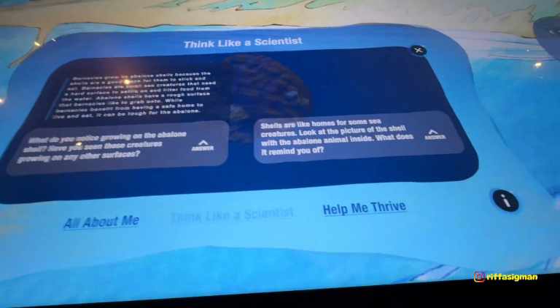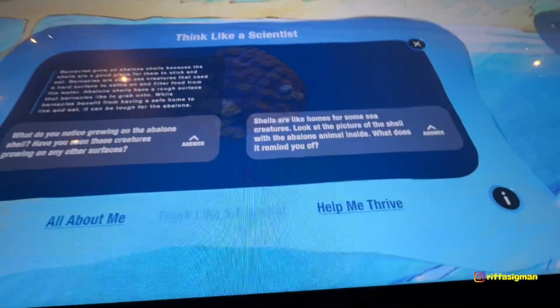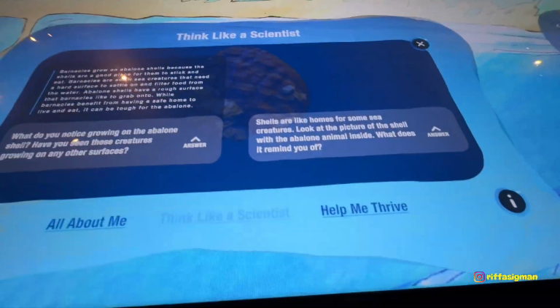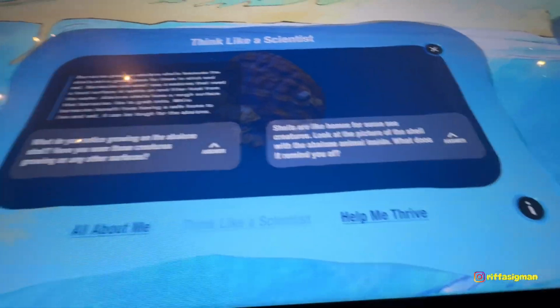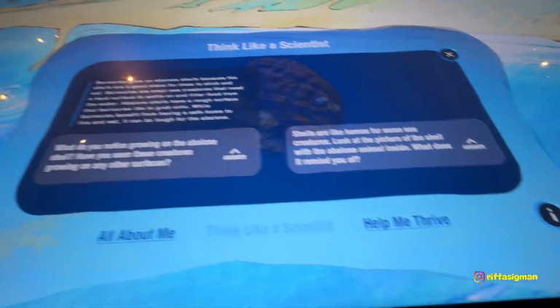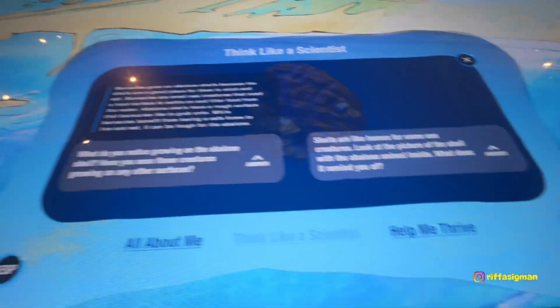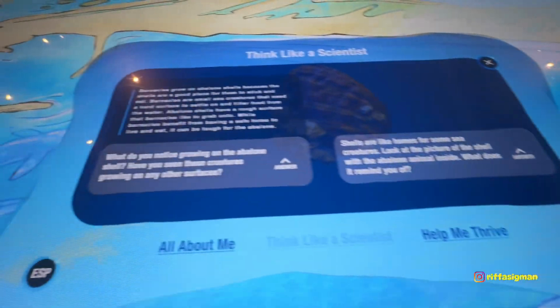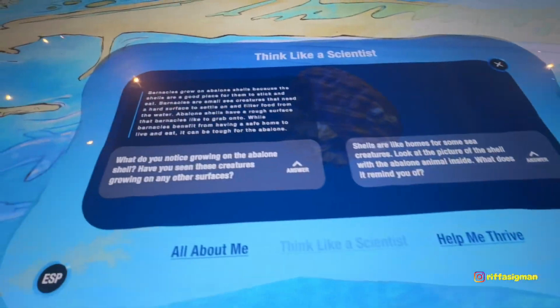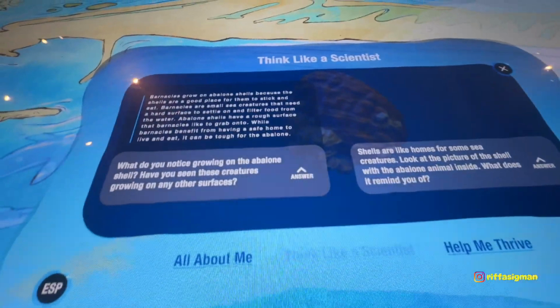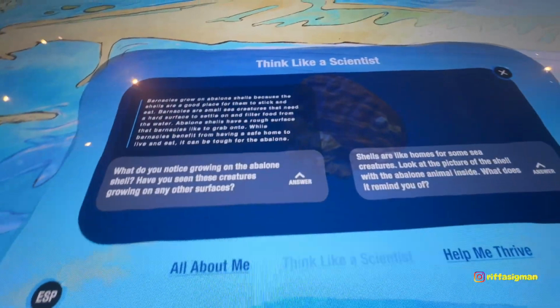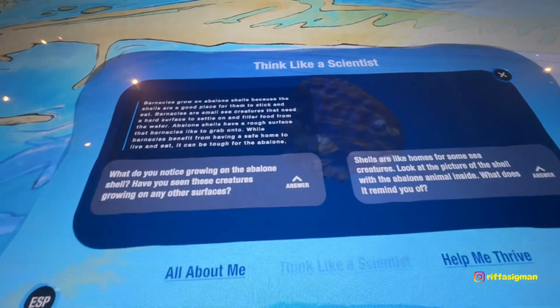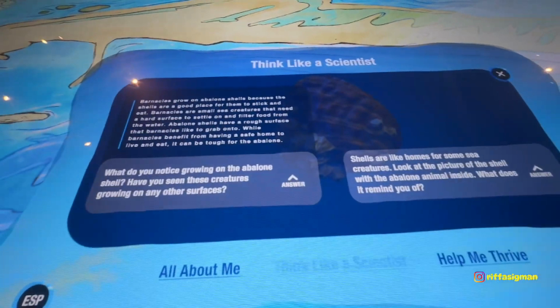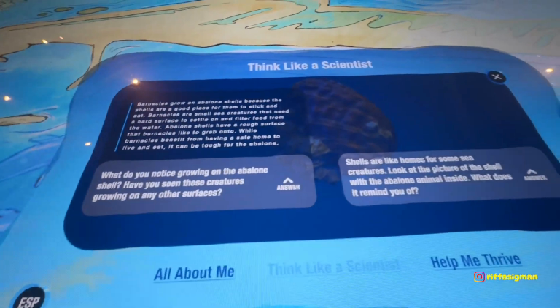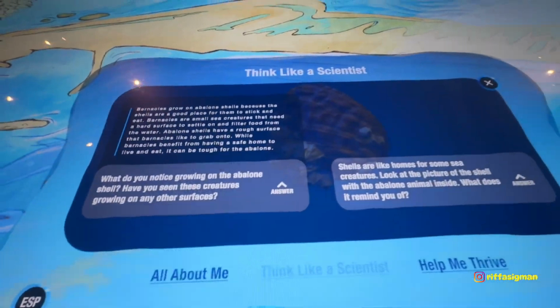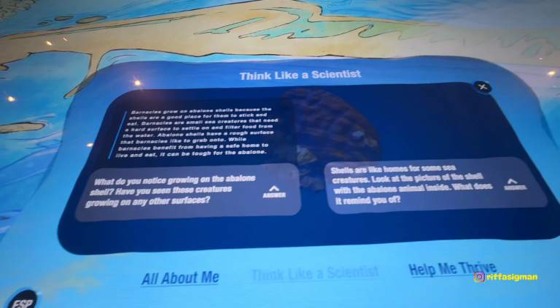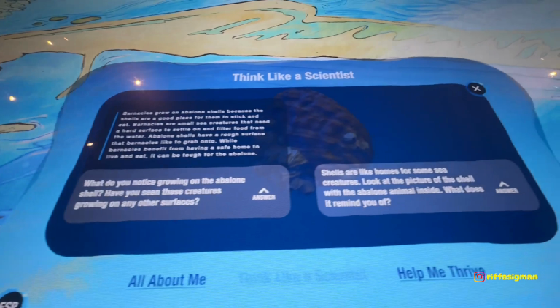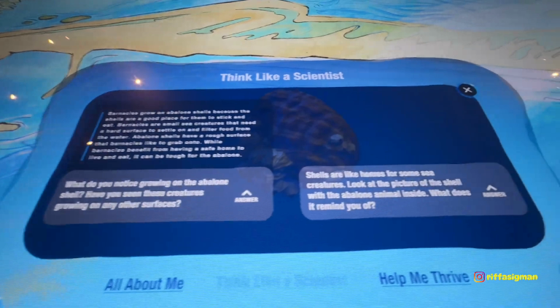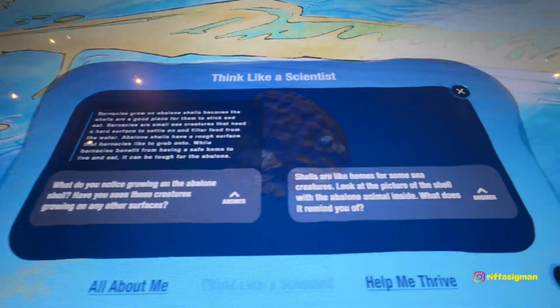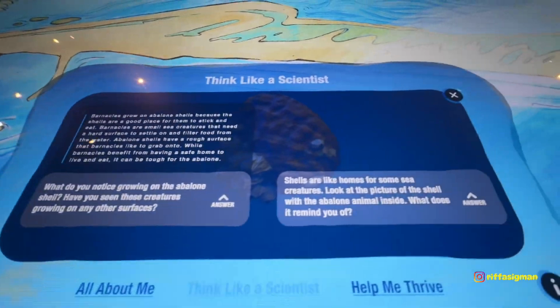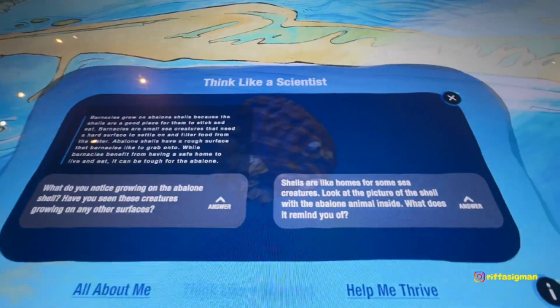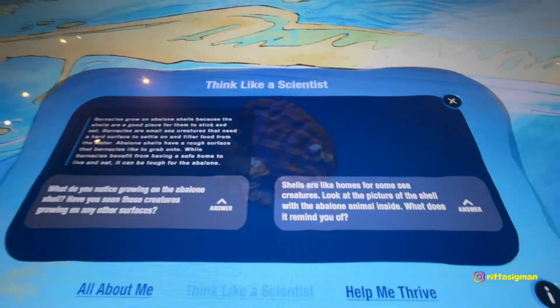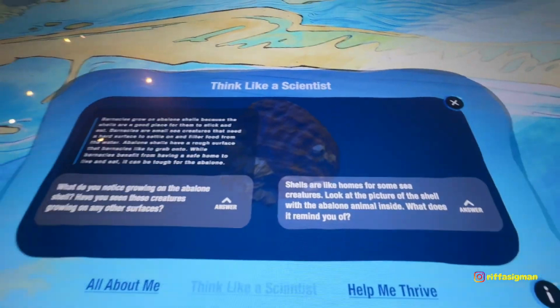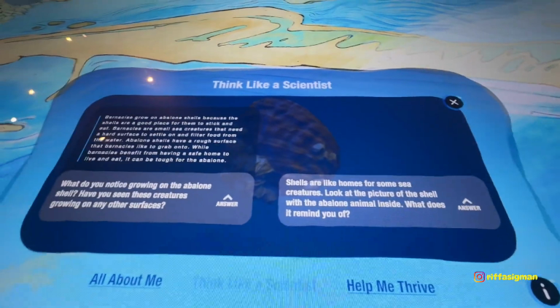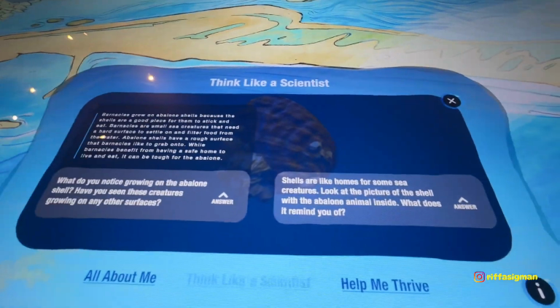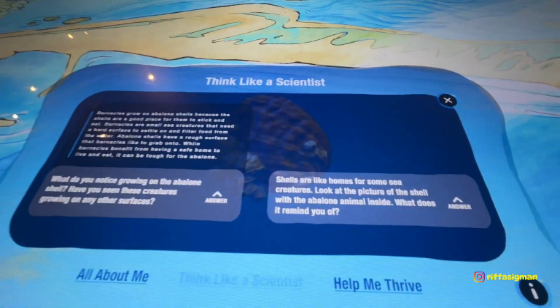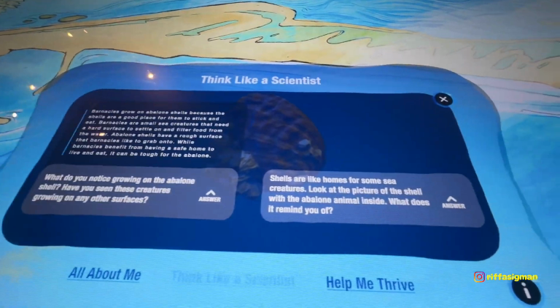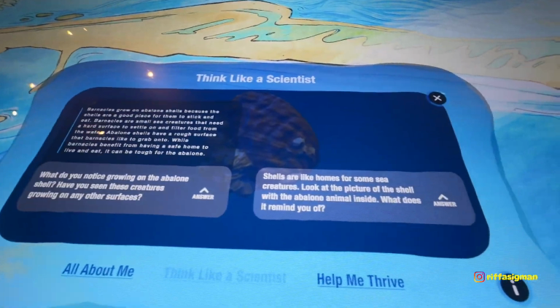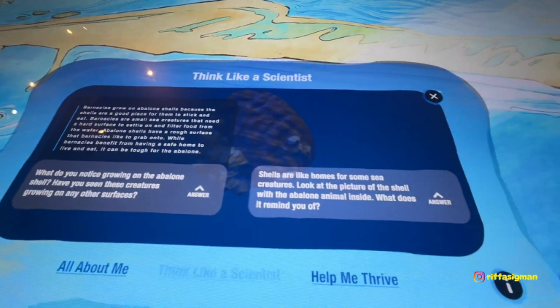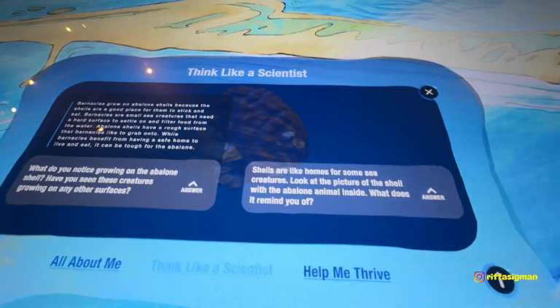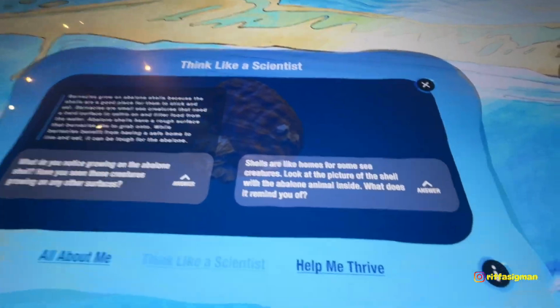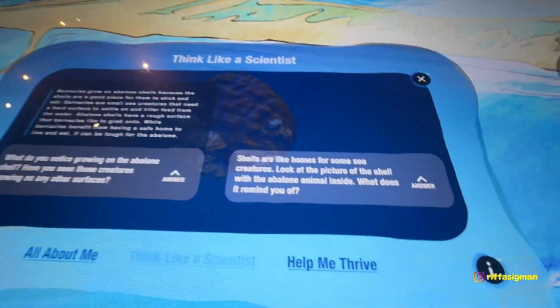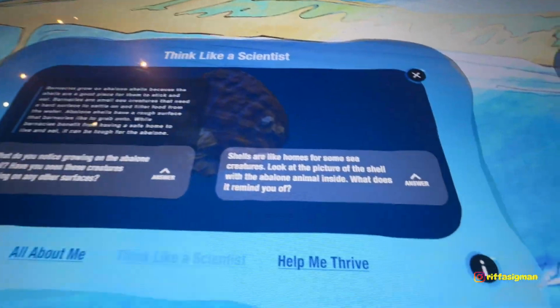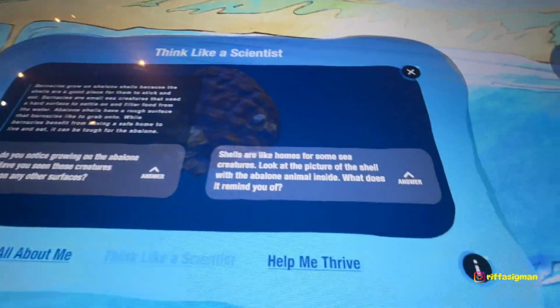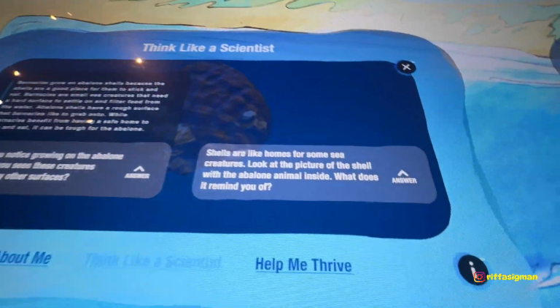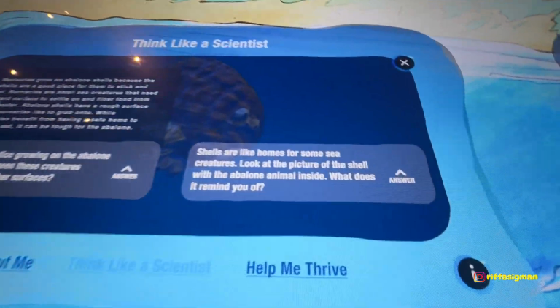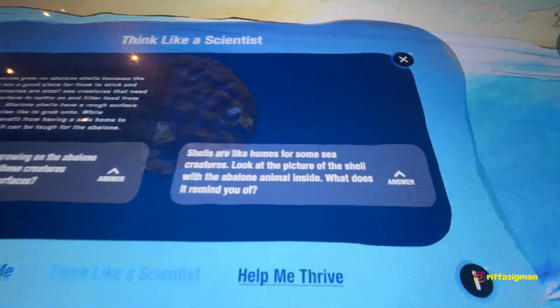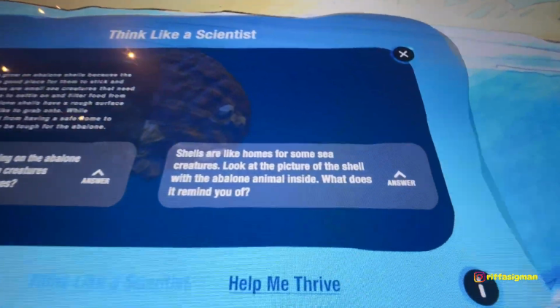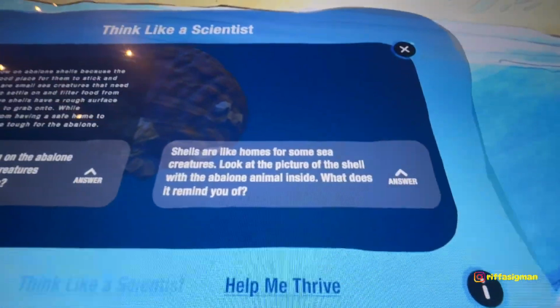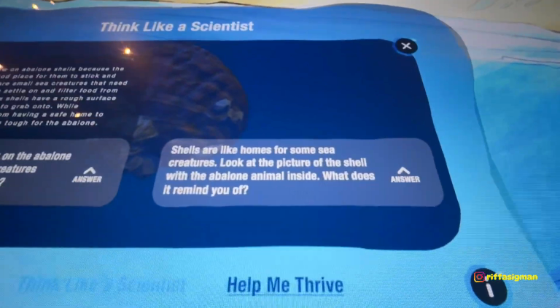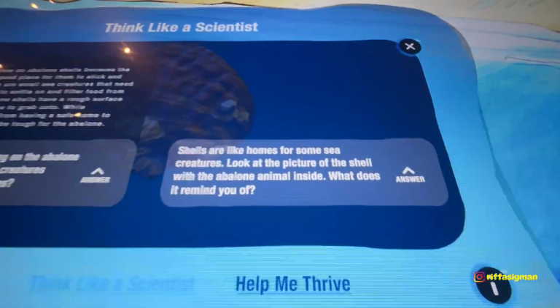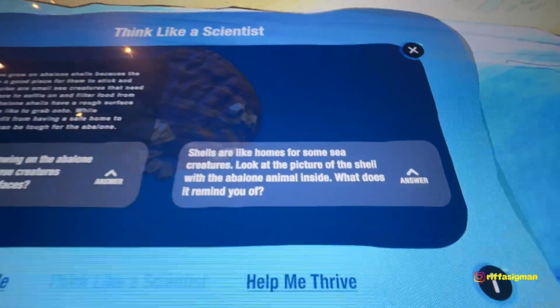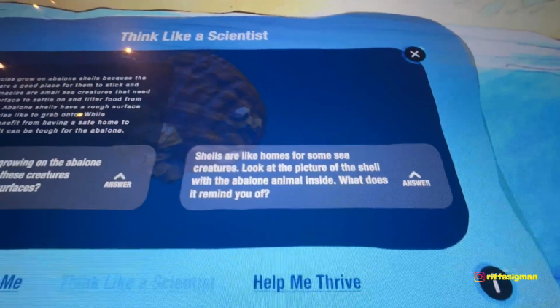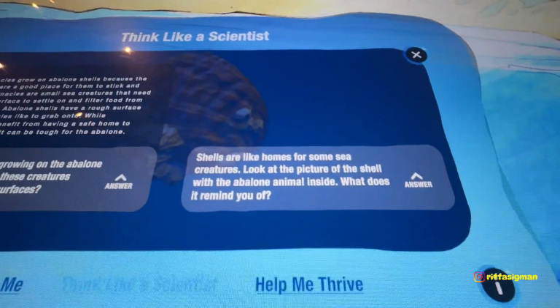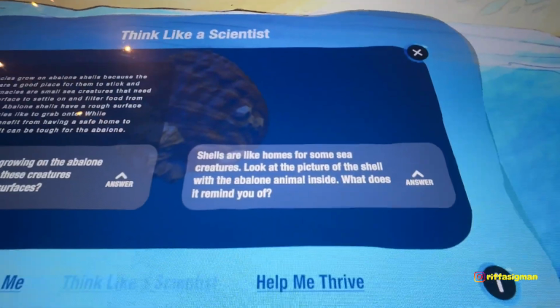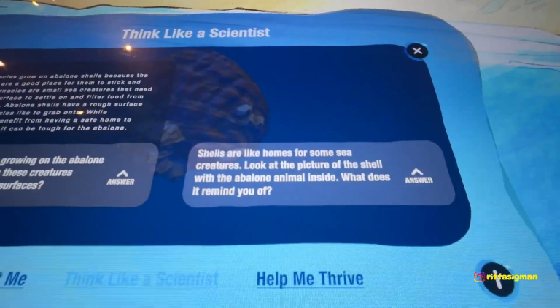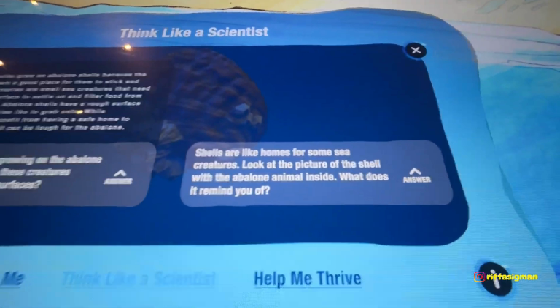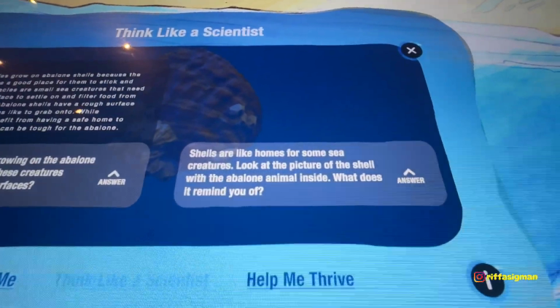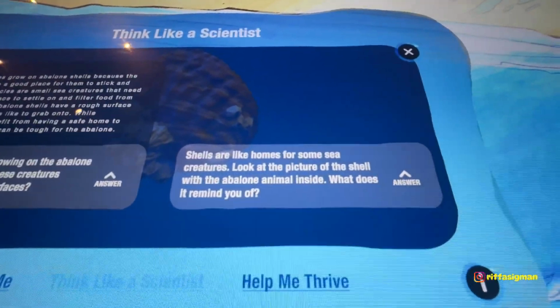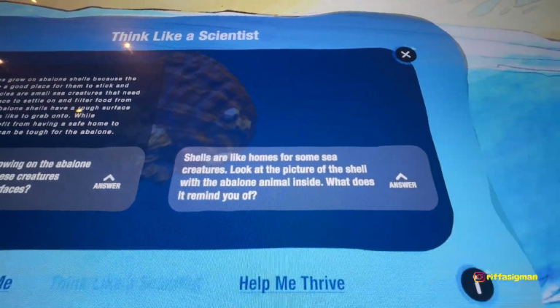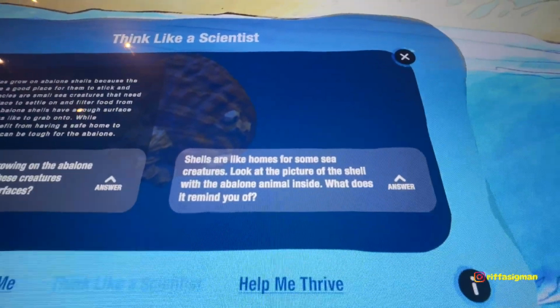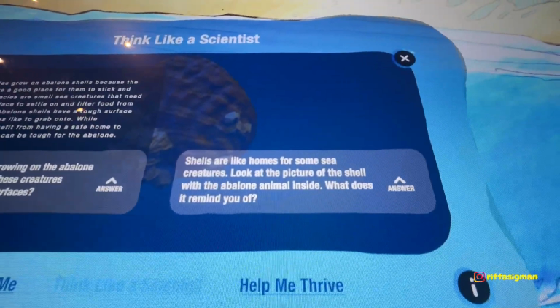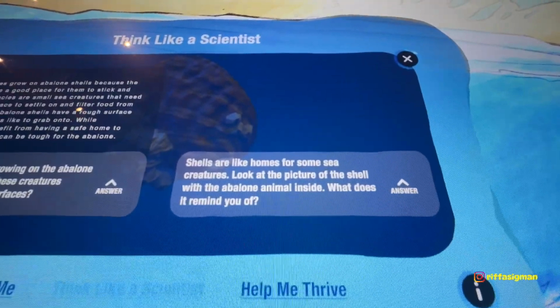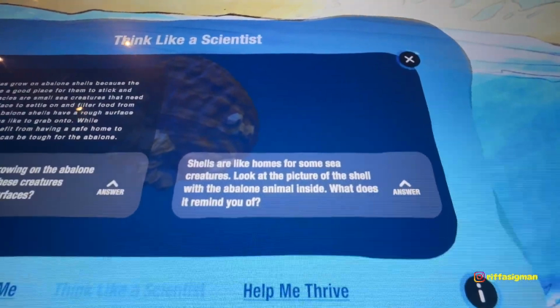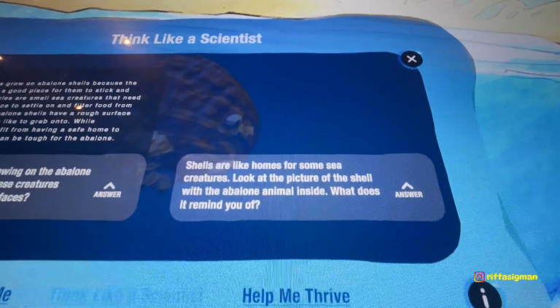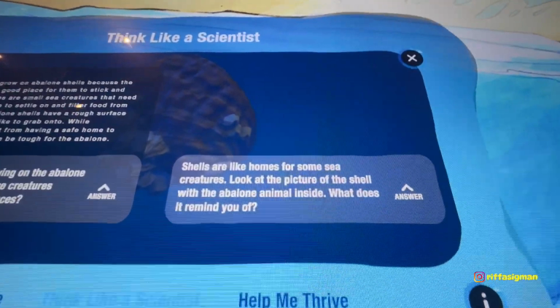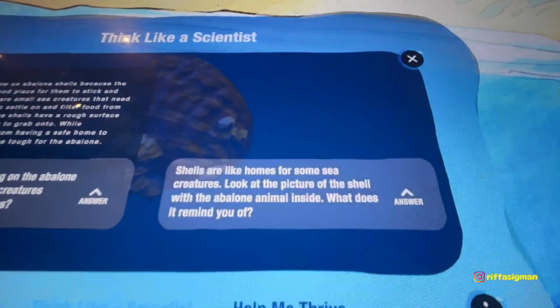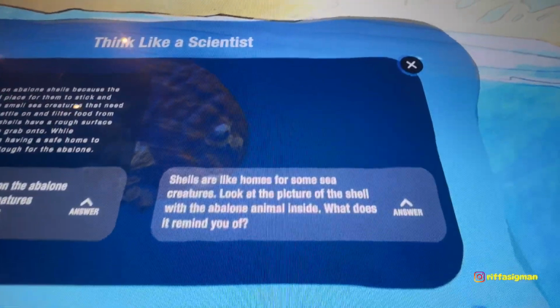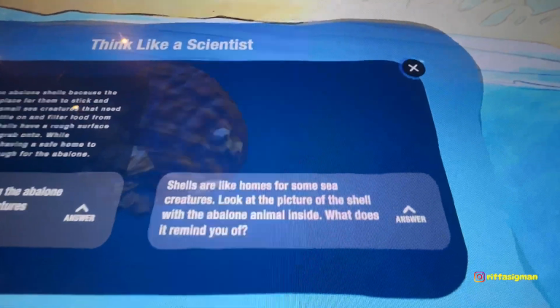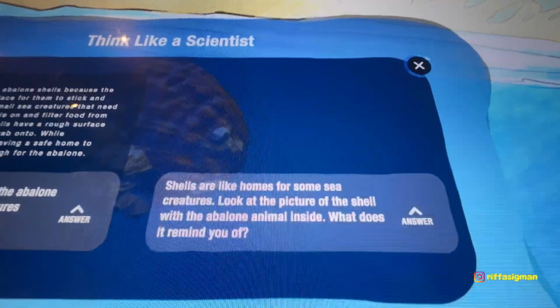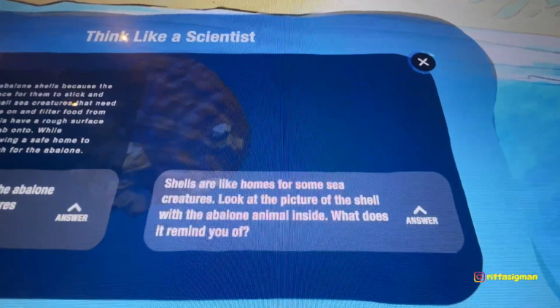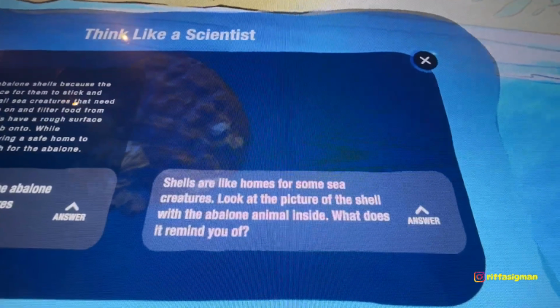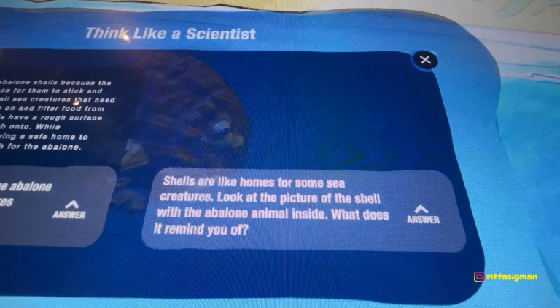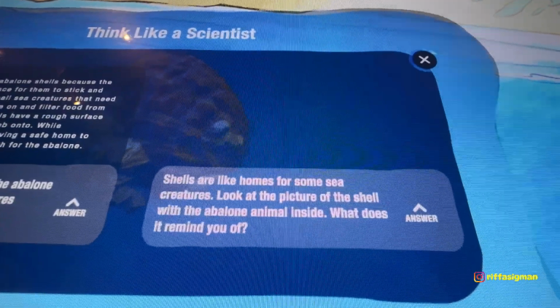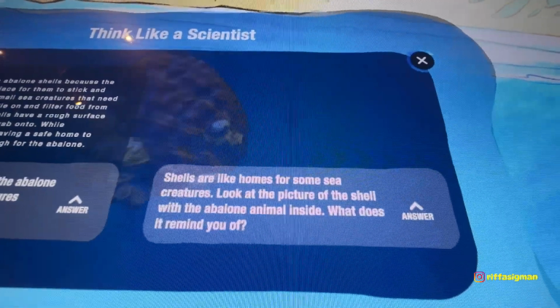Barnacles — they grow also on turtles and whales, and pierce ships.